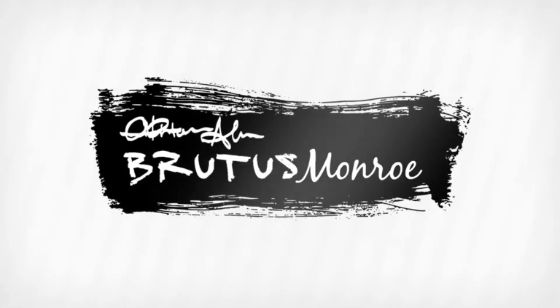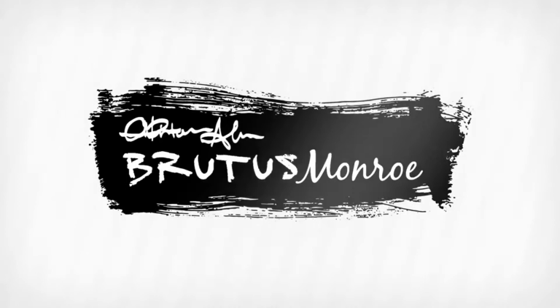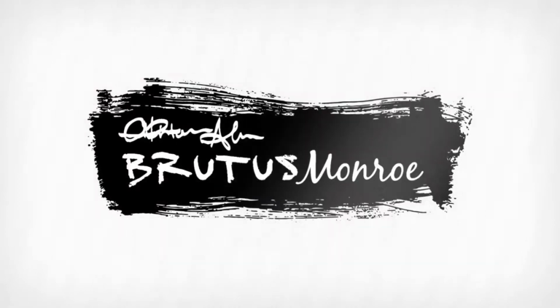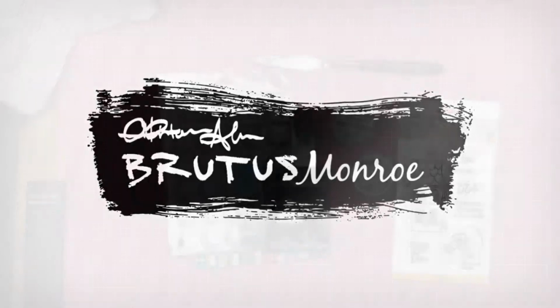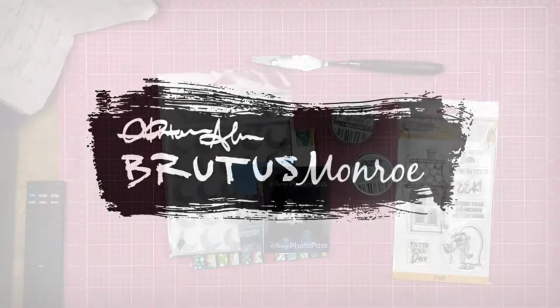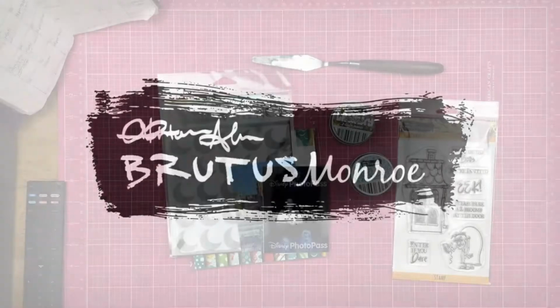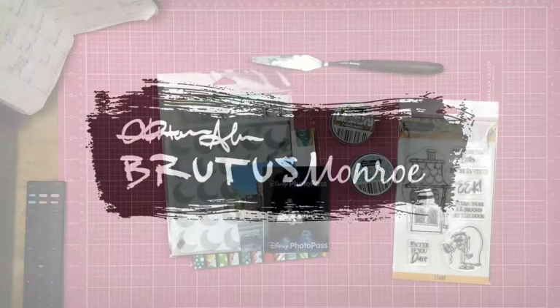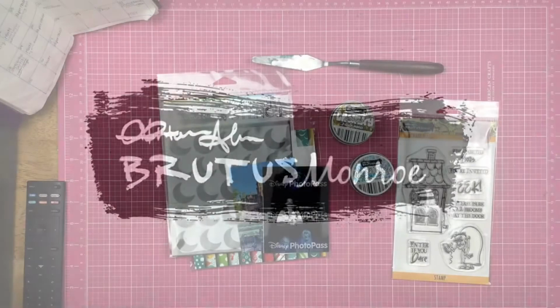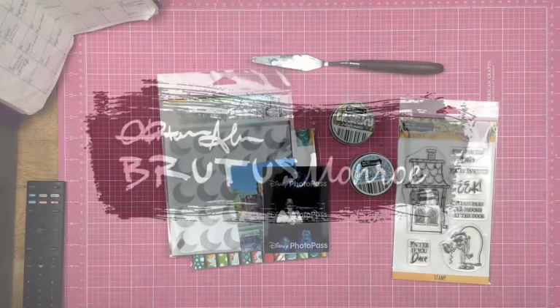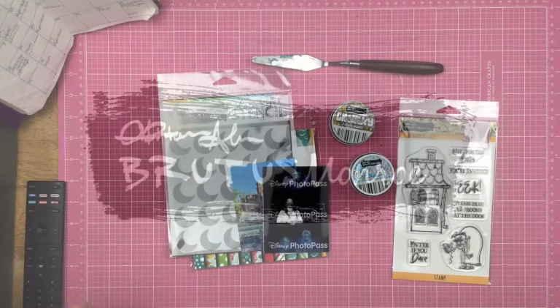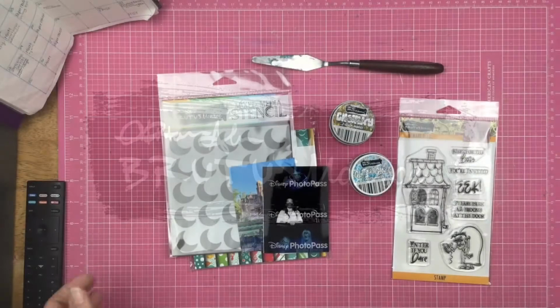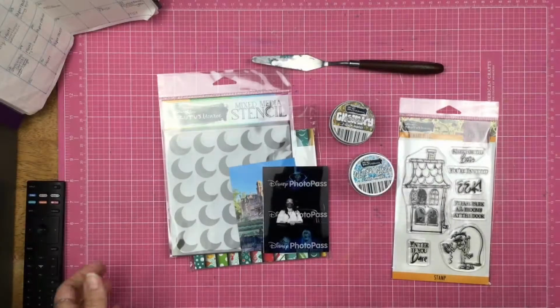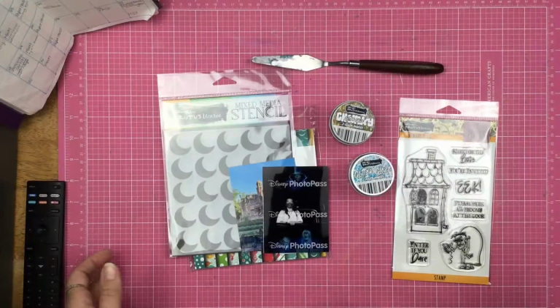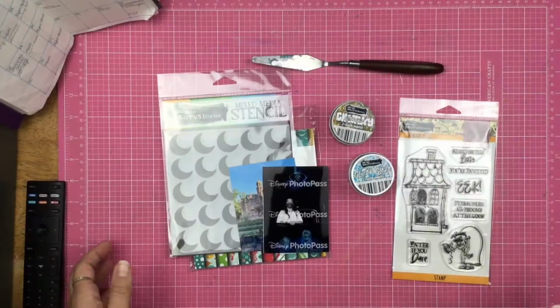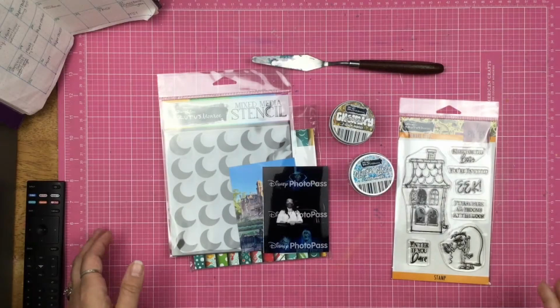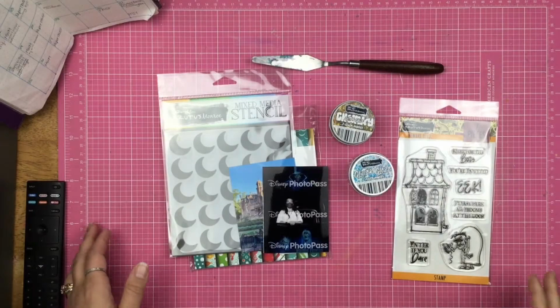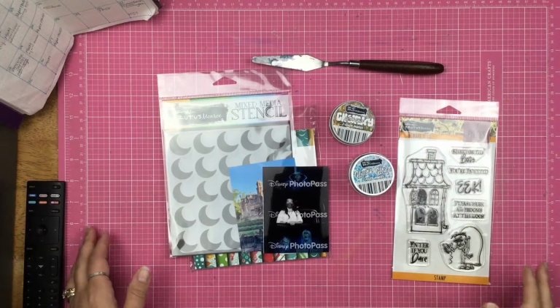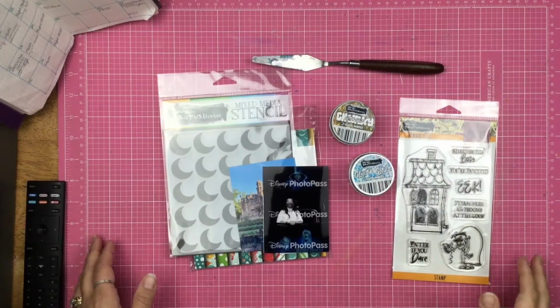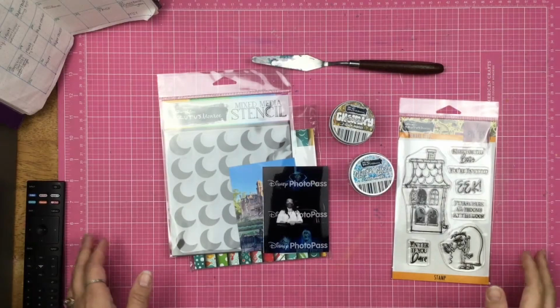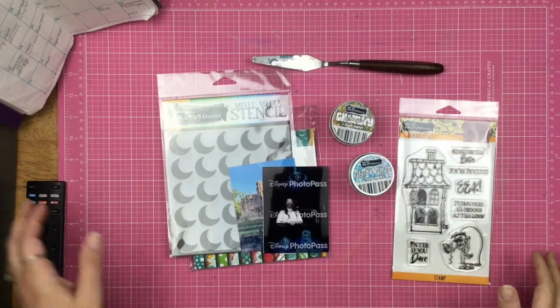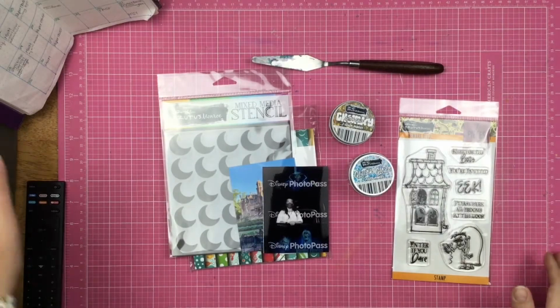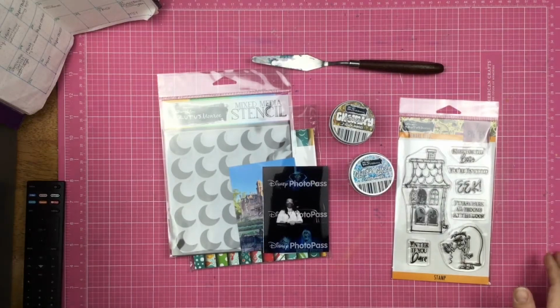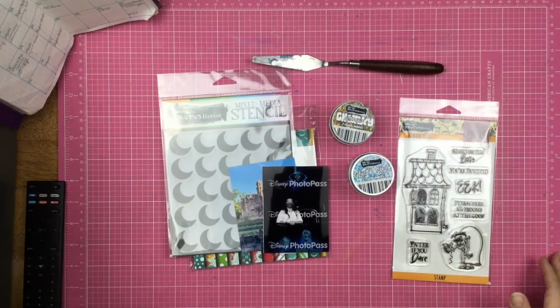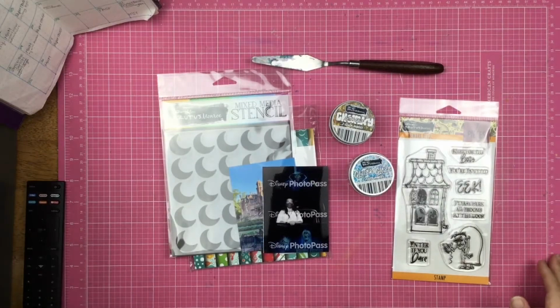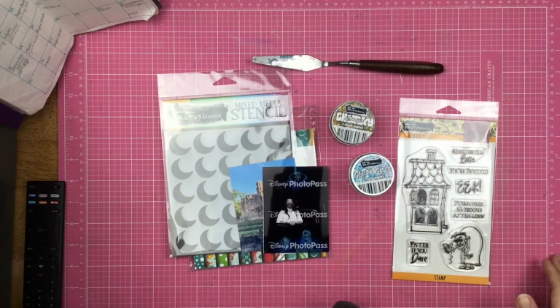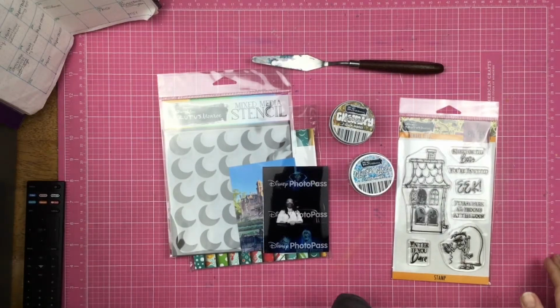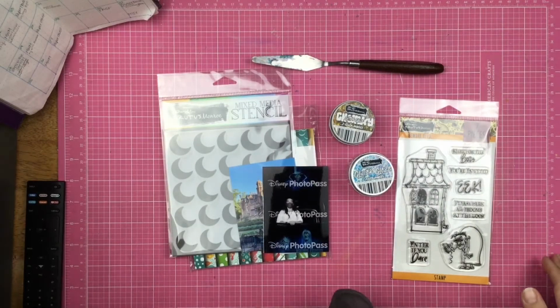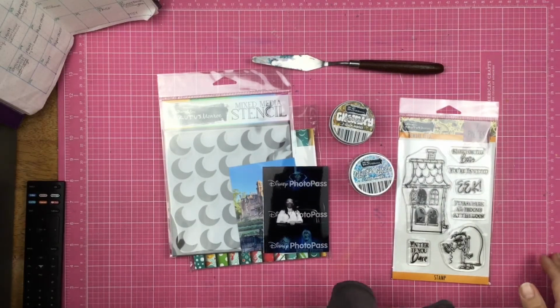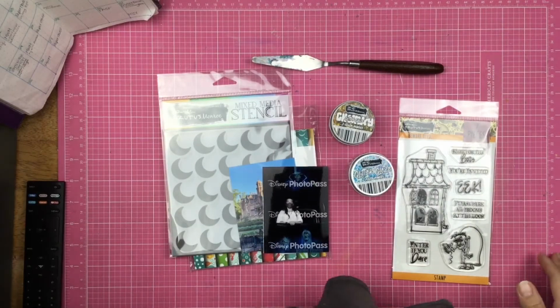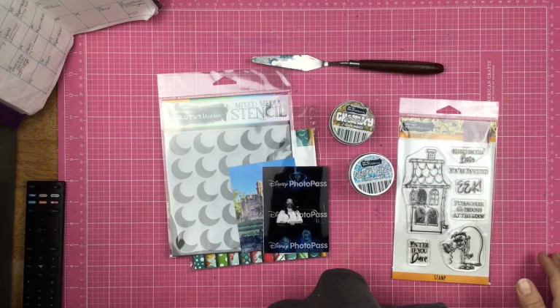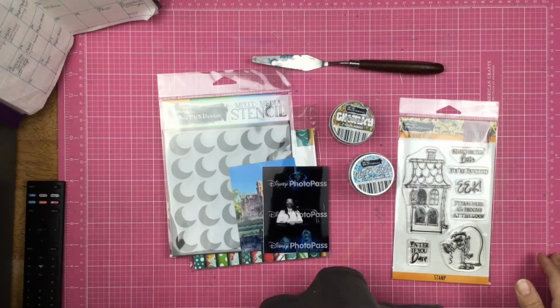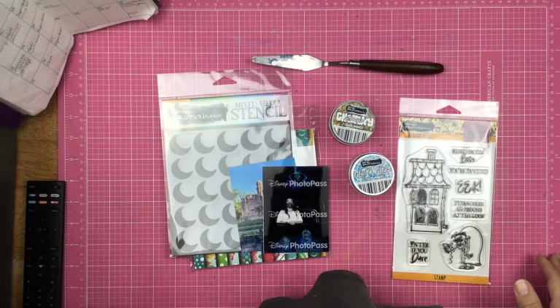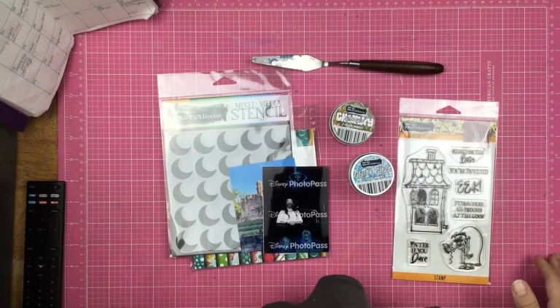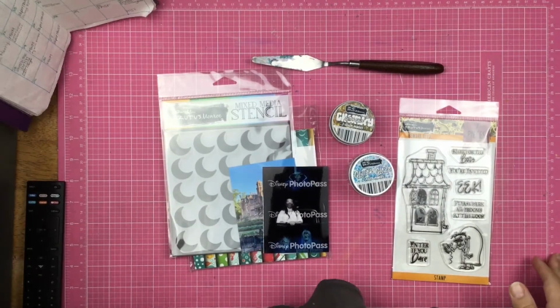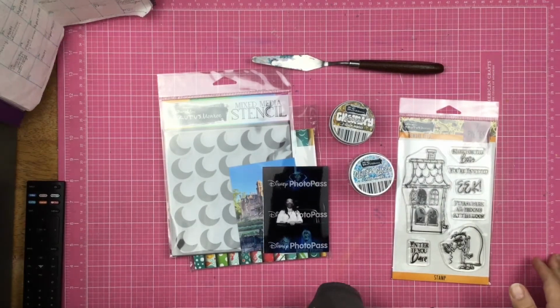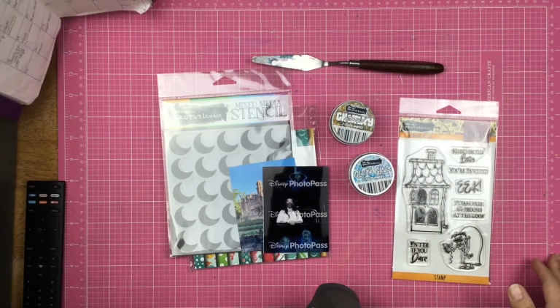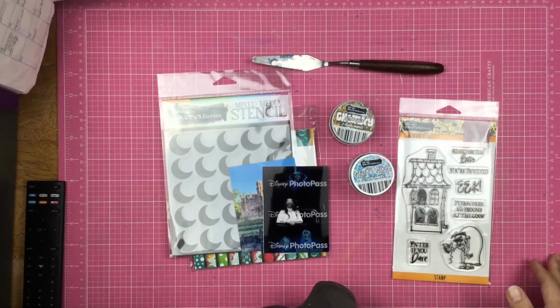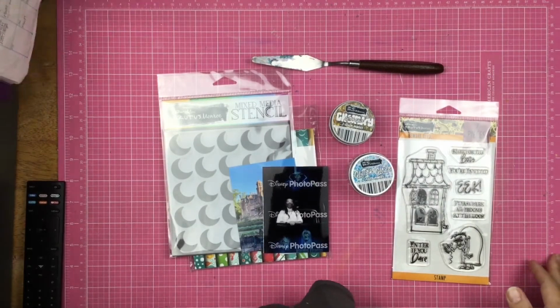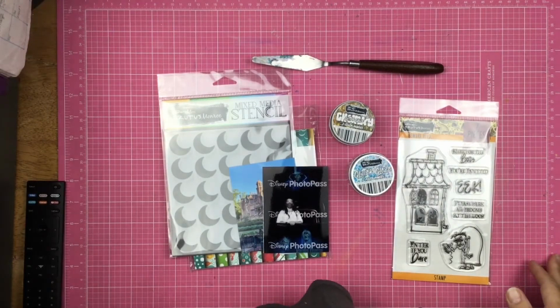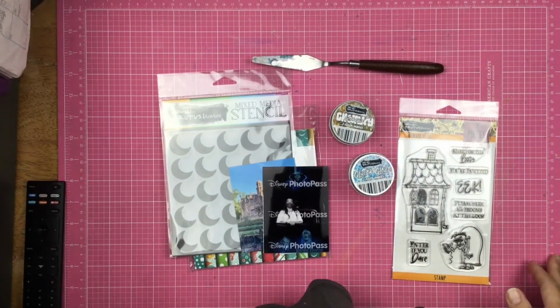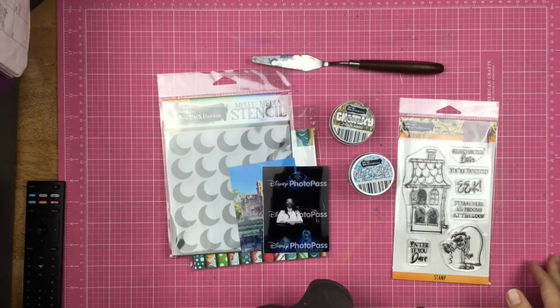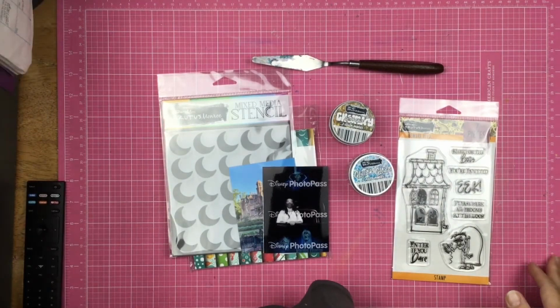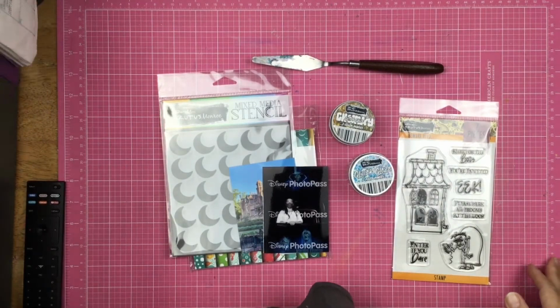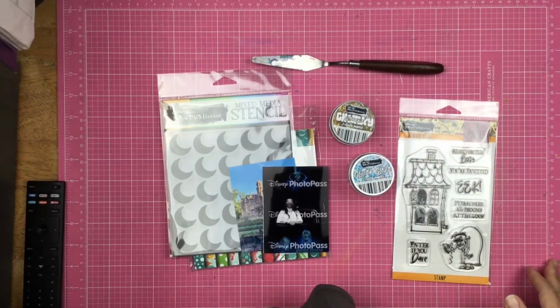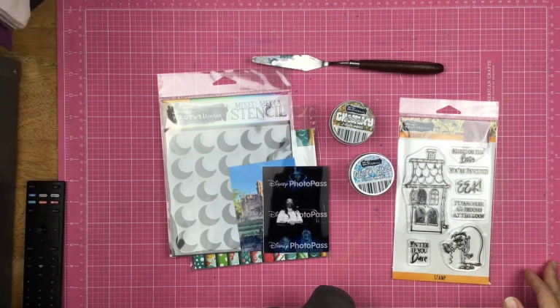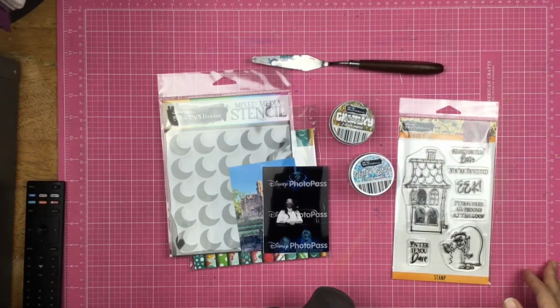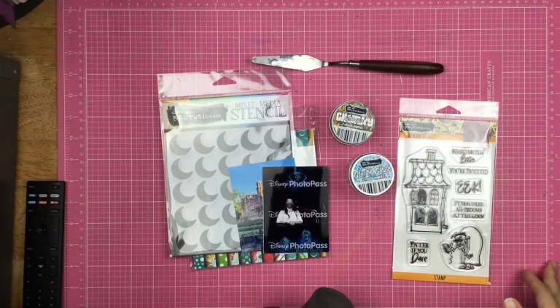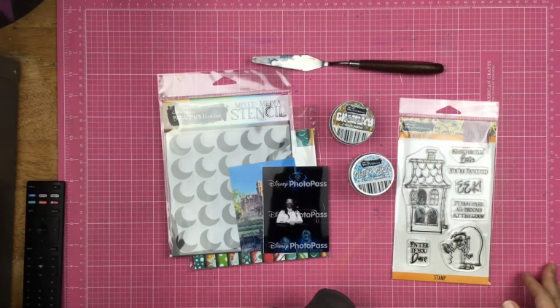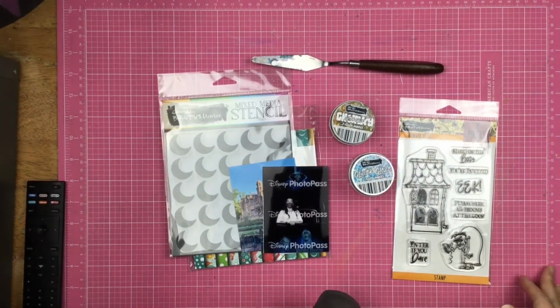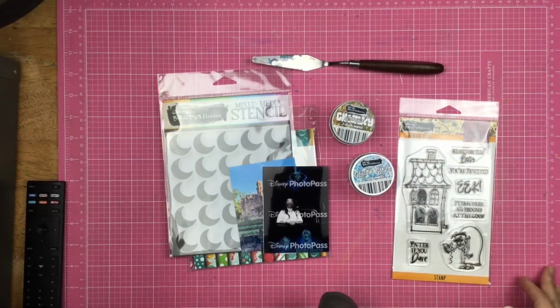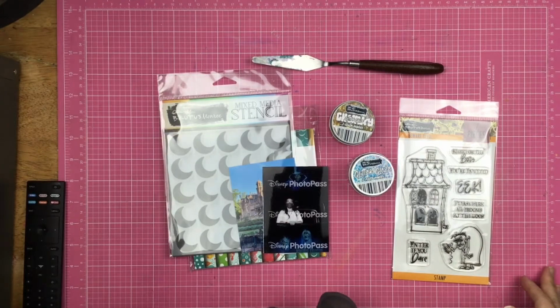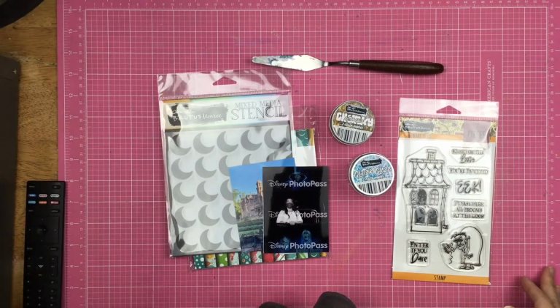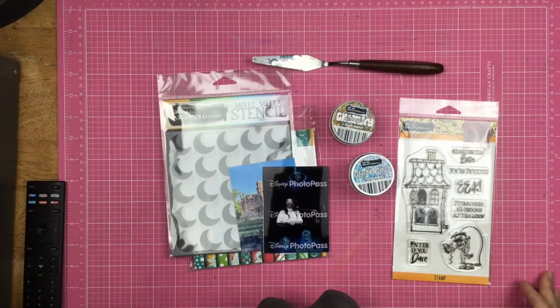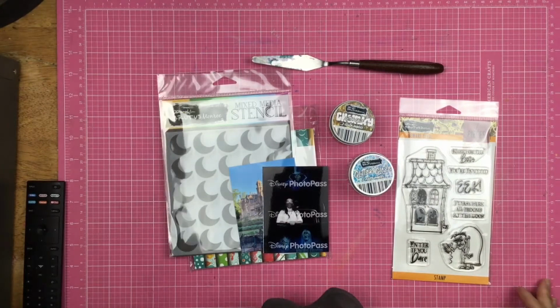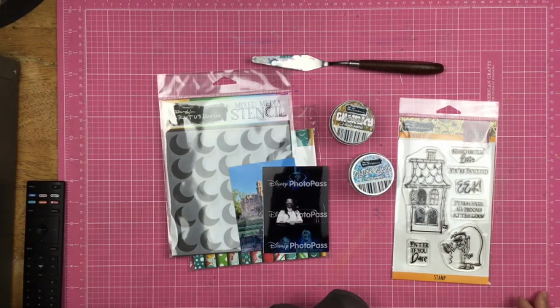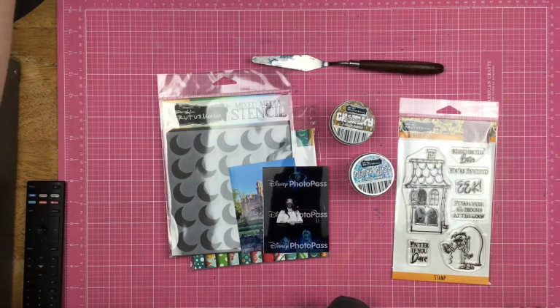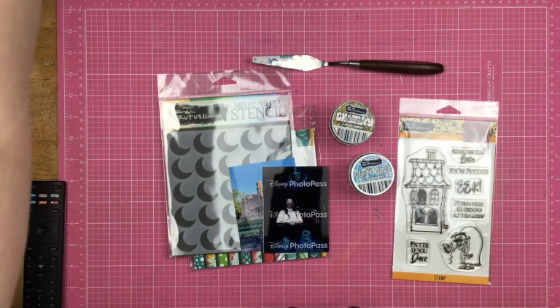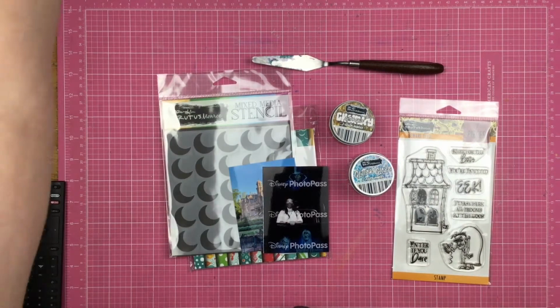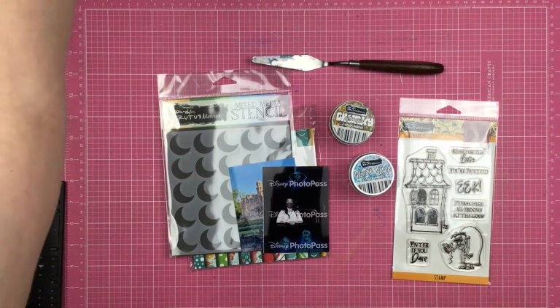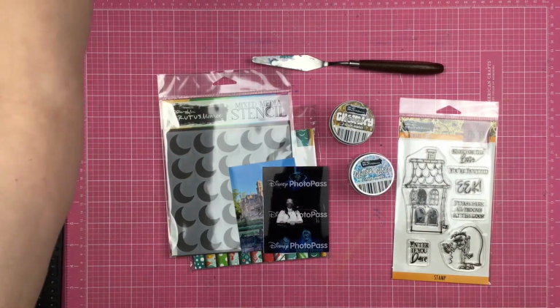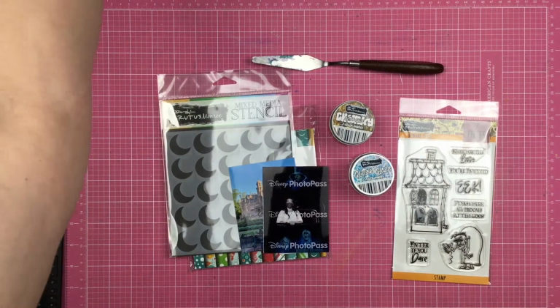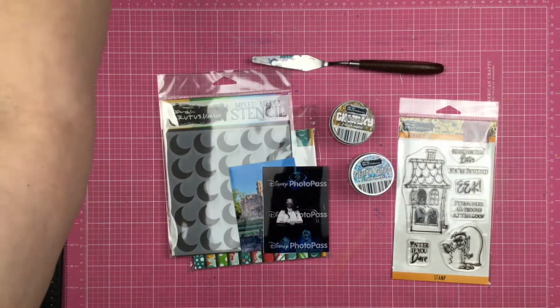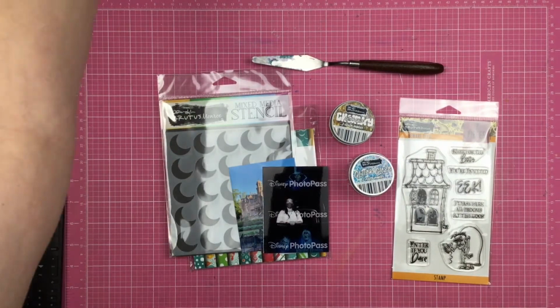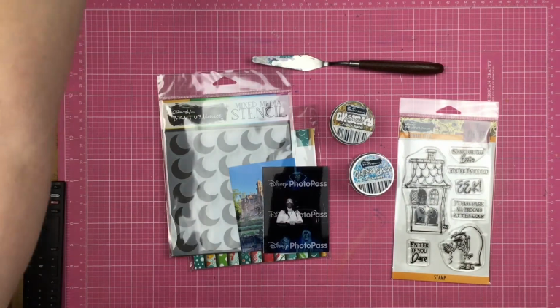Hey guys, Sandy here. Welcome back to the channel. Today I am playing with some fun Brutus Monroe products.